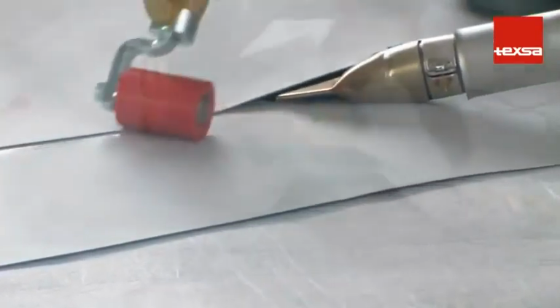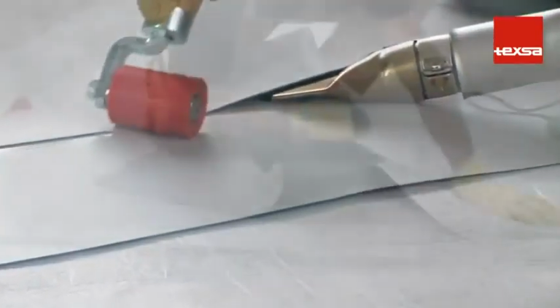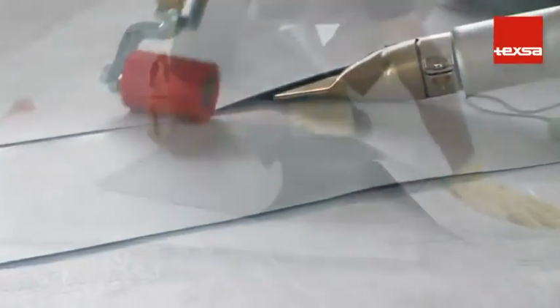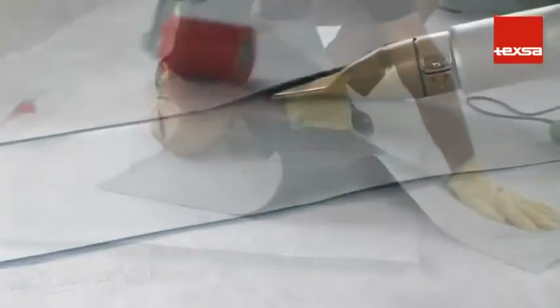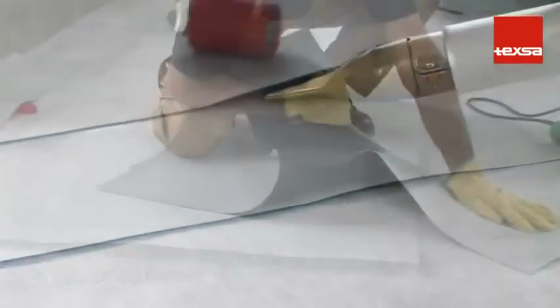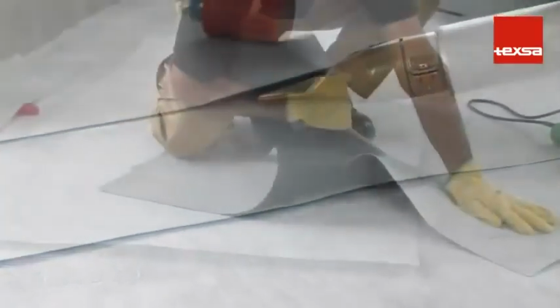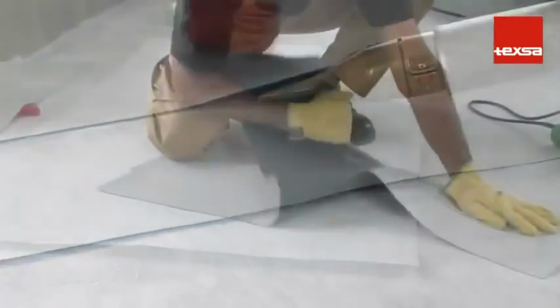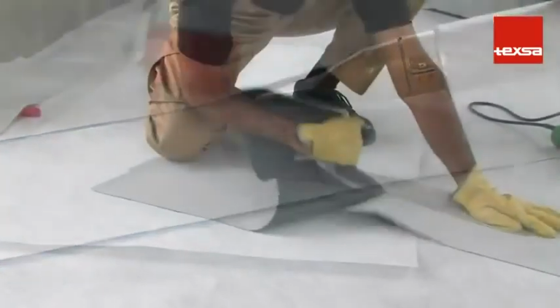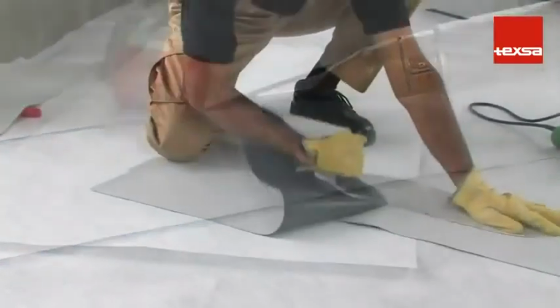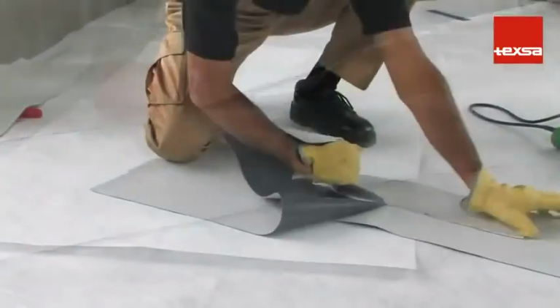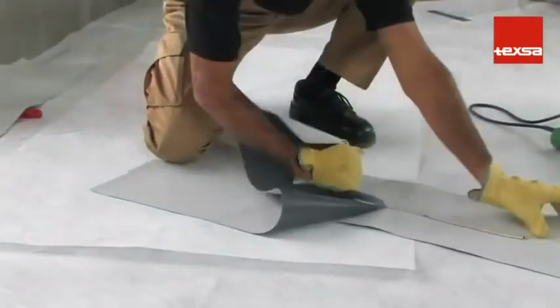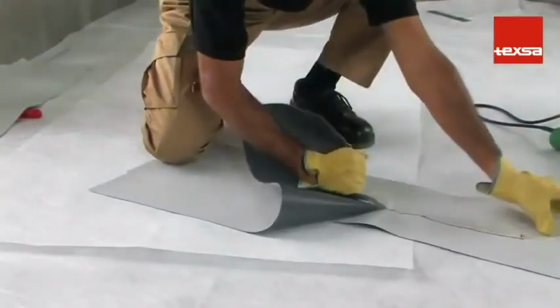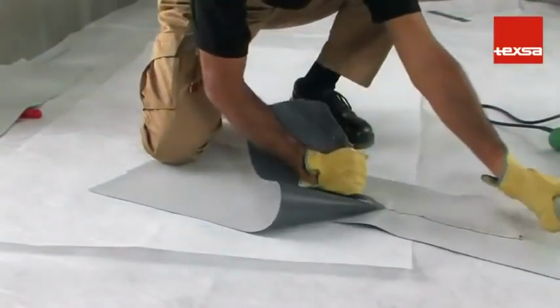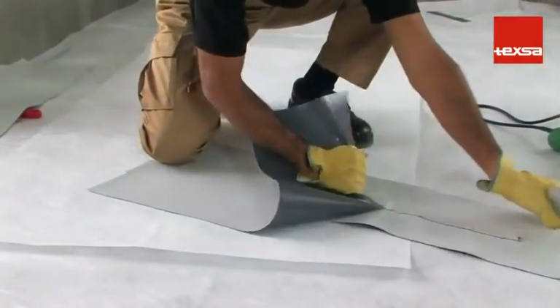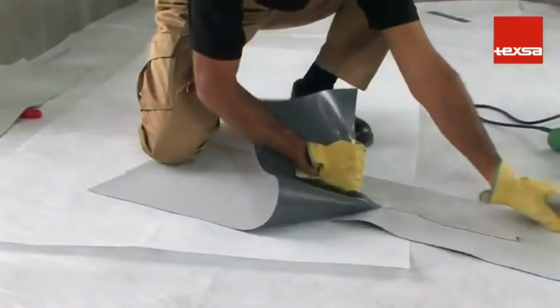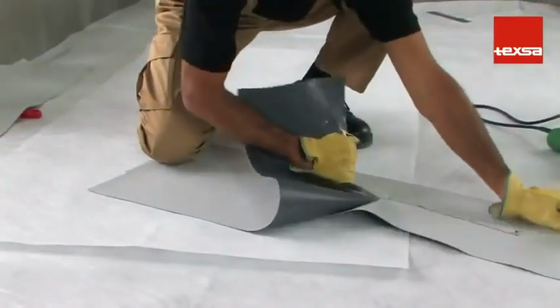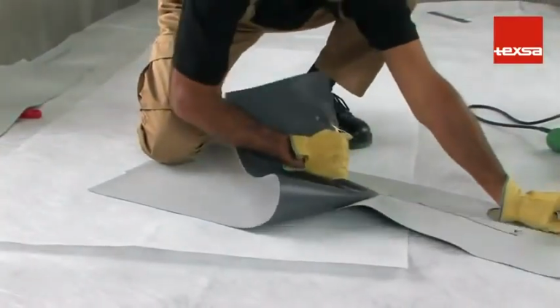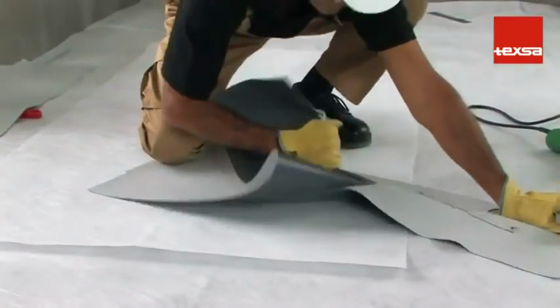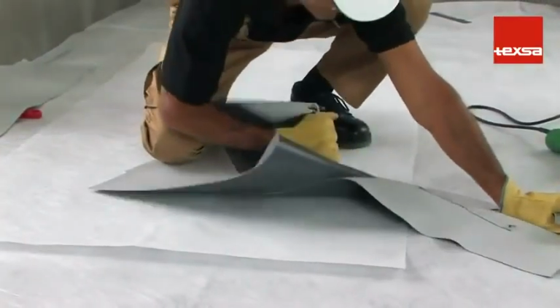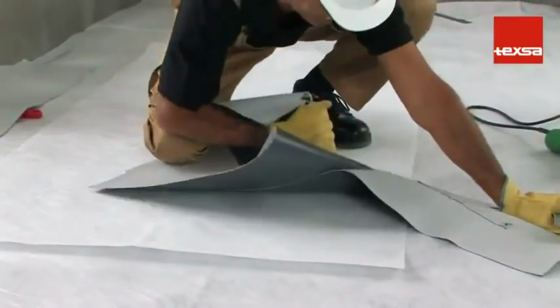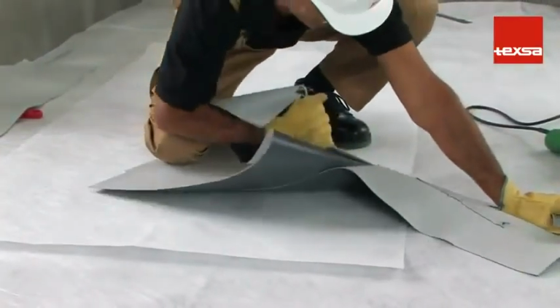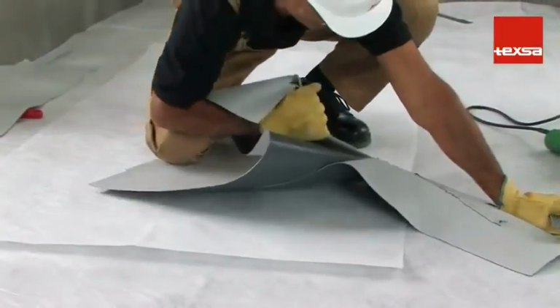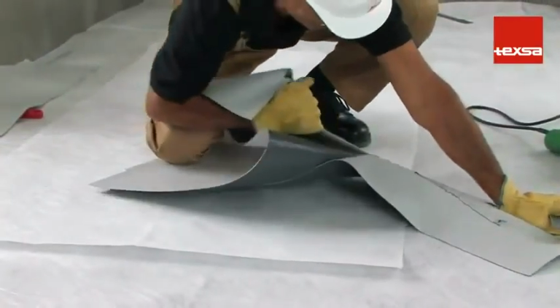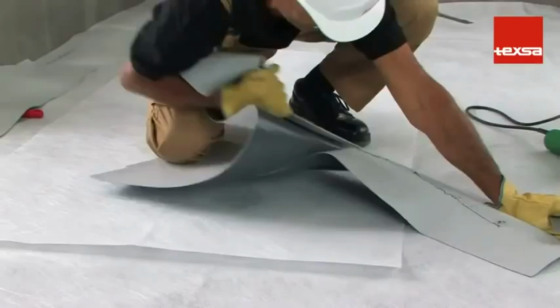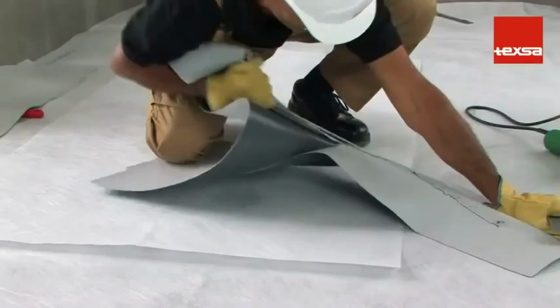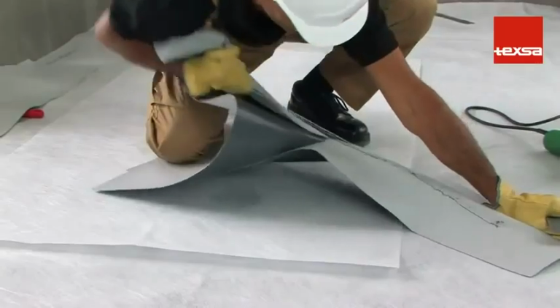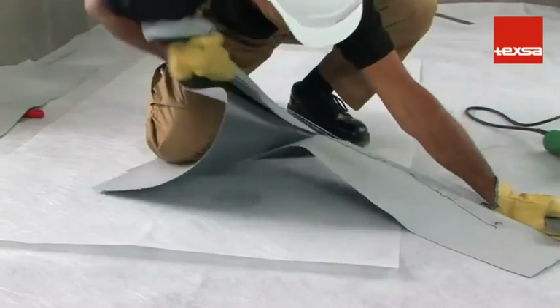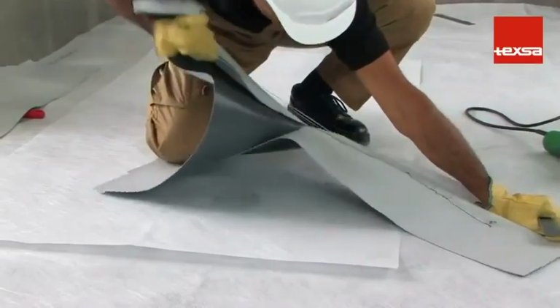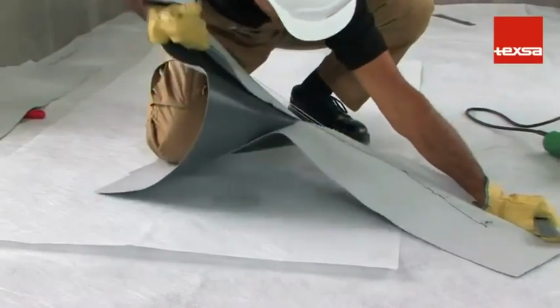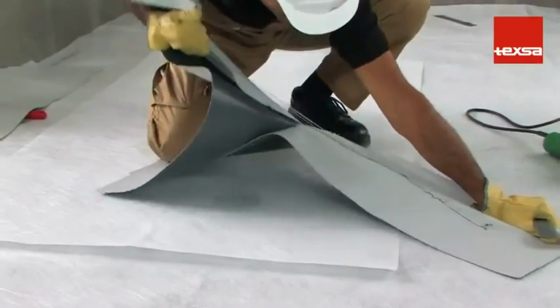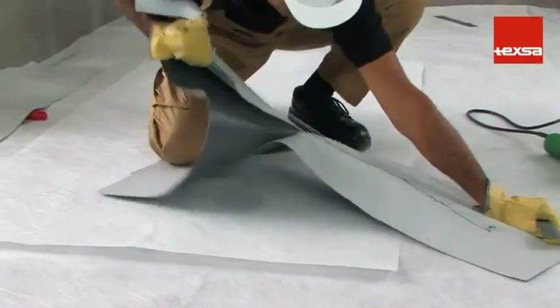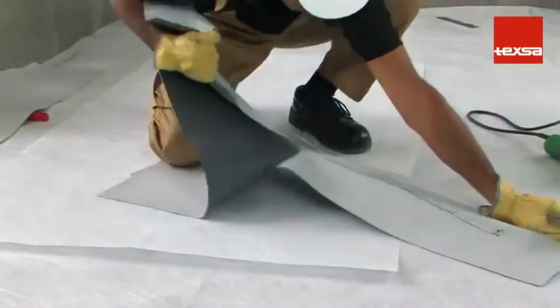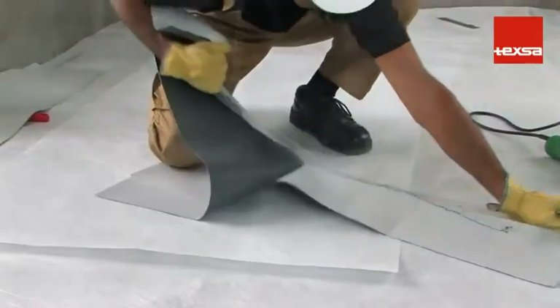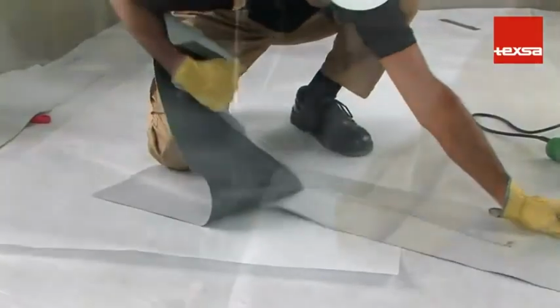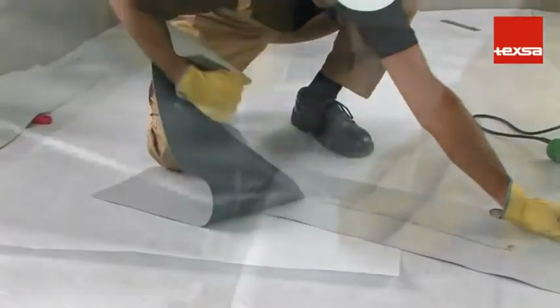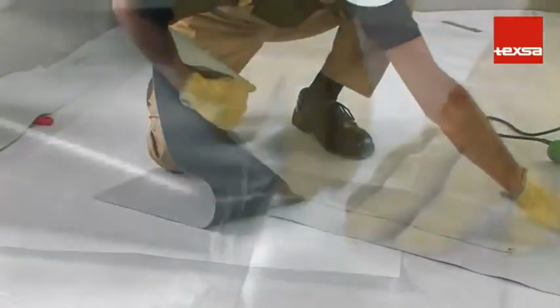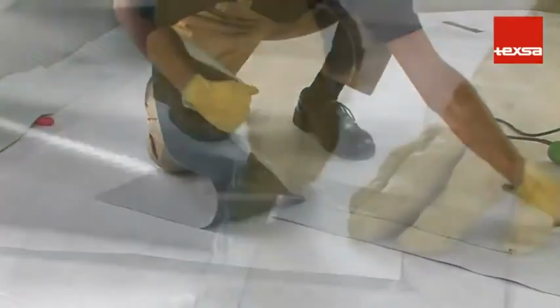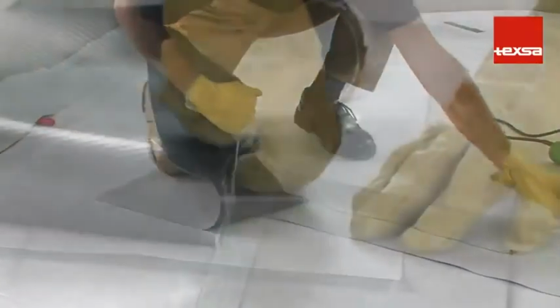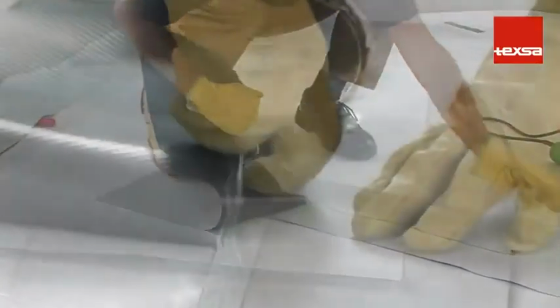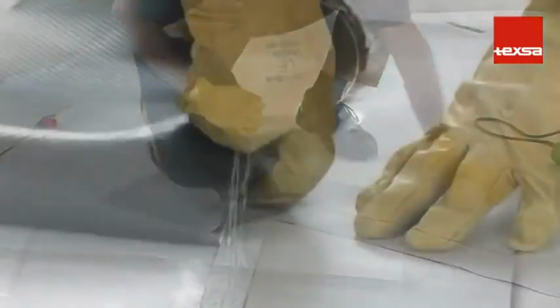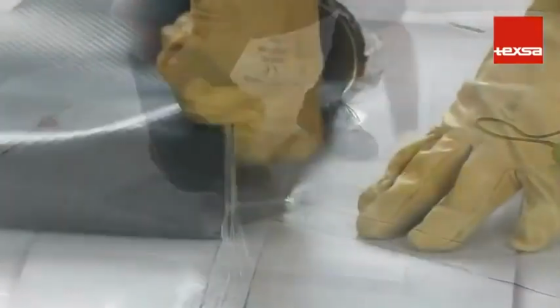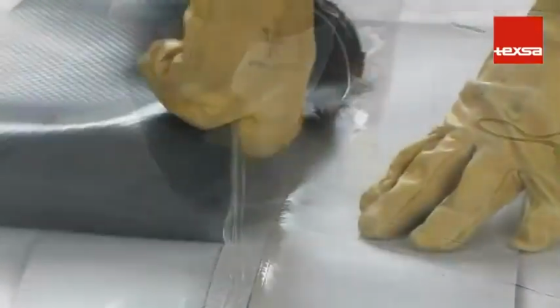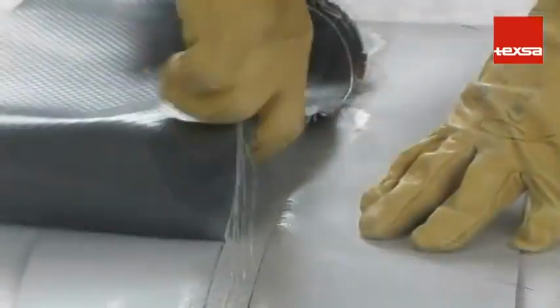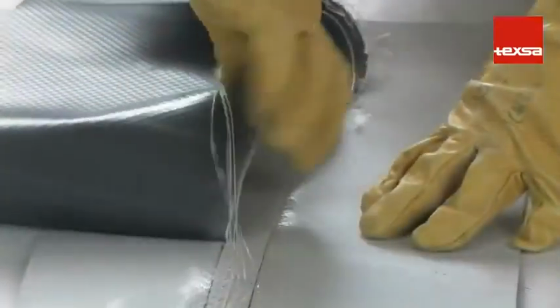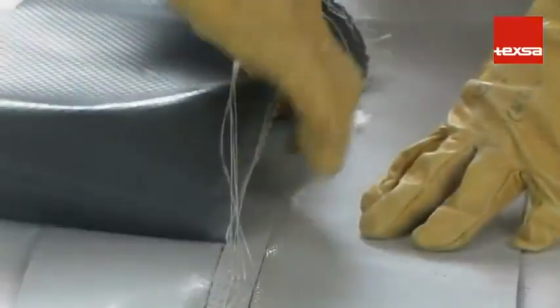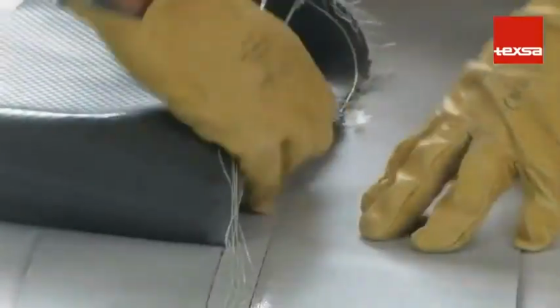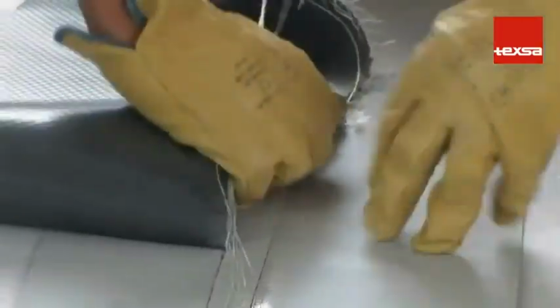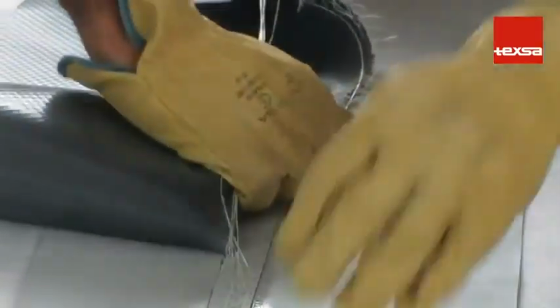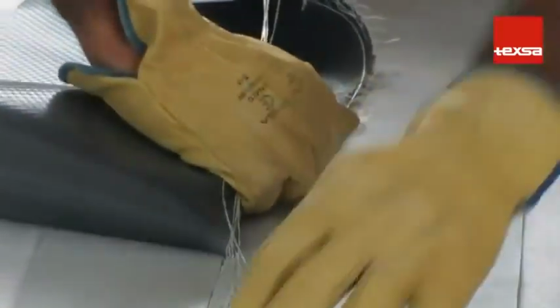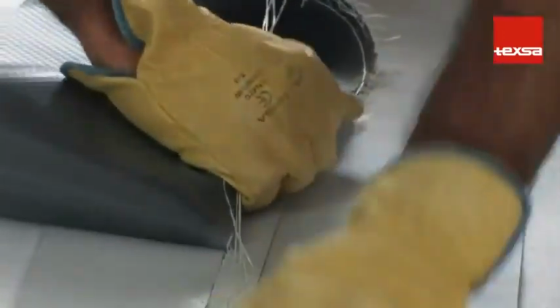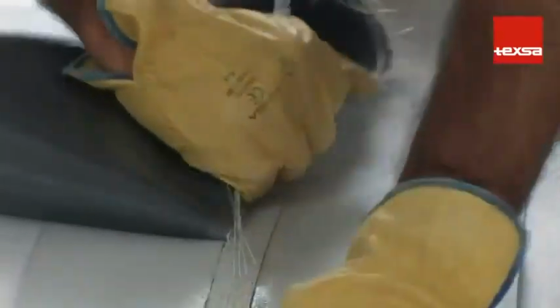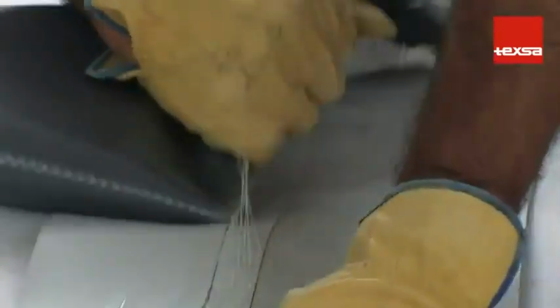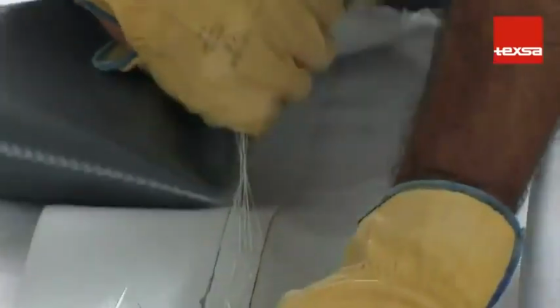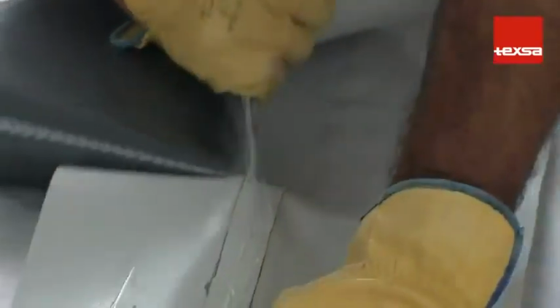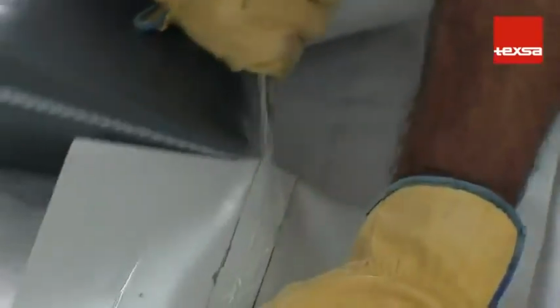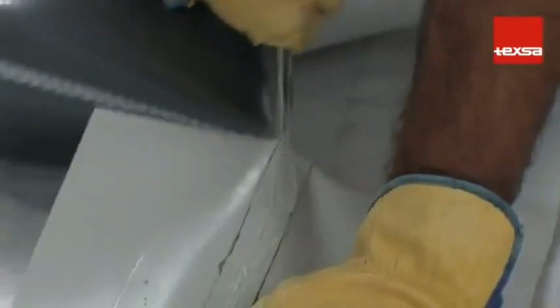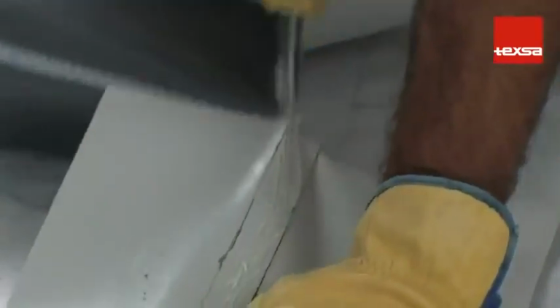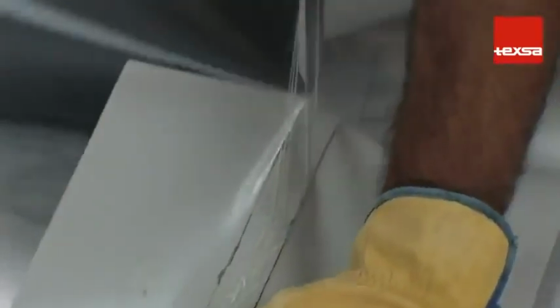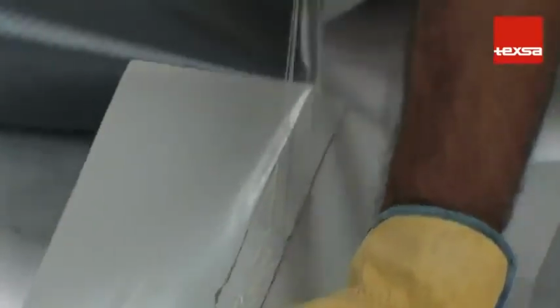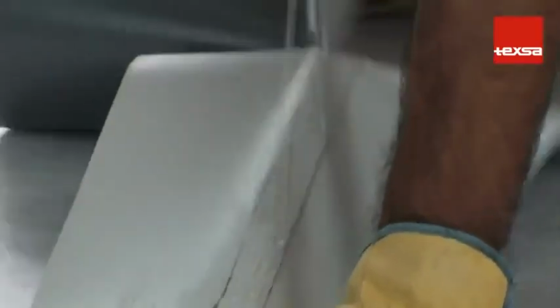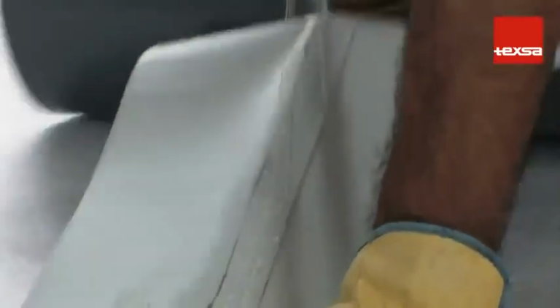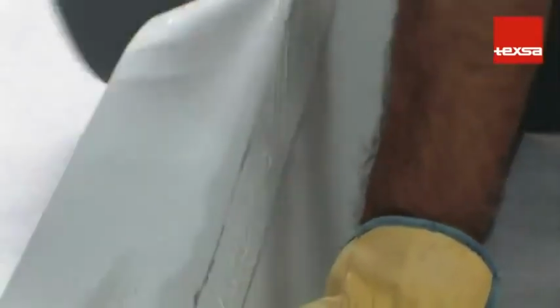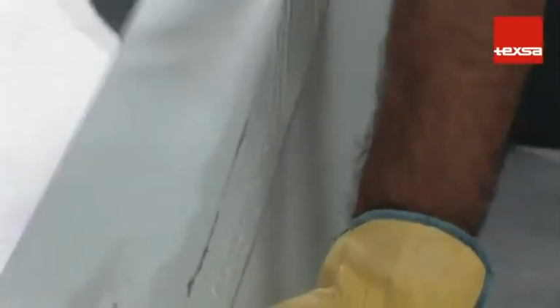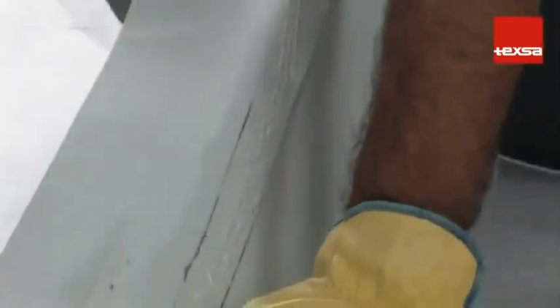Test by pulling hard on the two opposite ends. The membrane should tear, but the weld should remain well bonded.